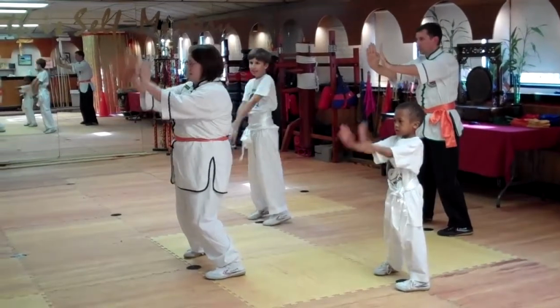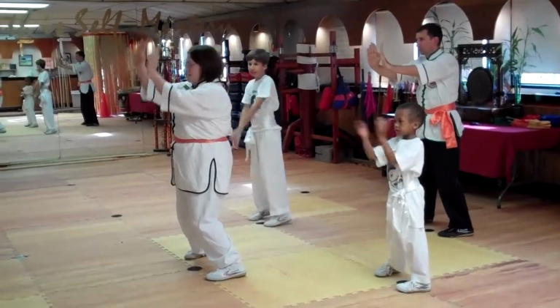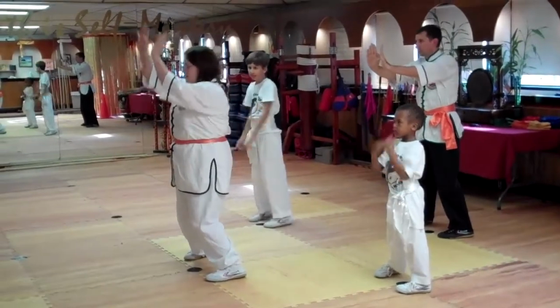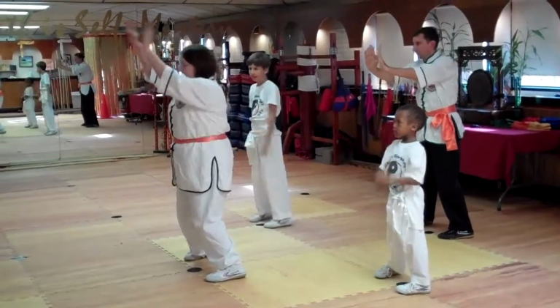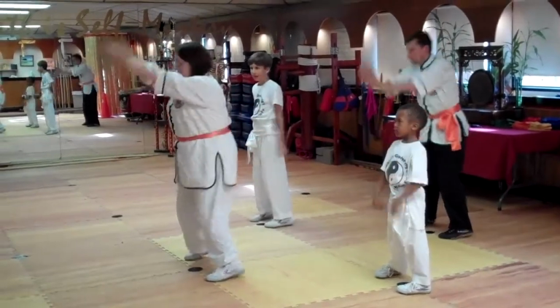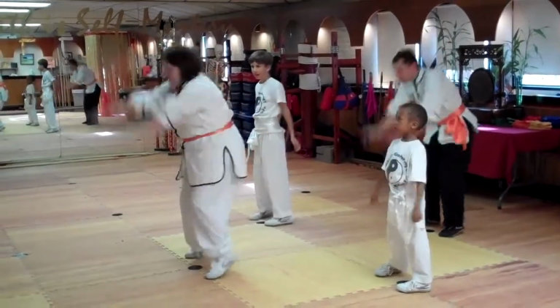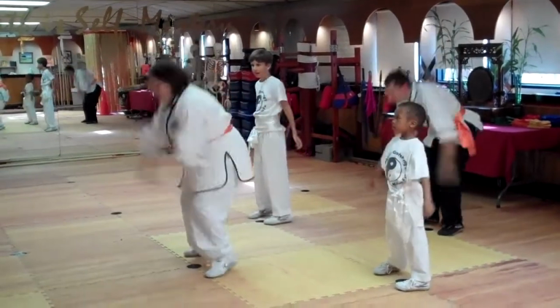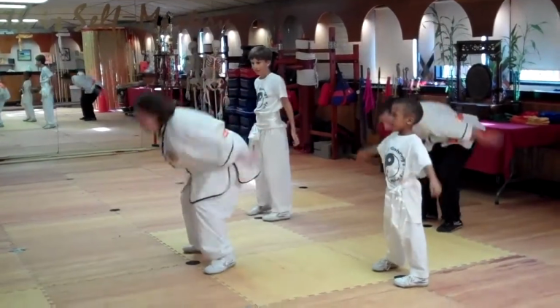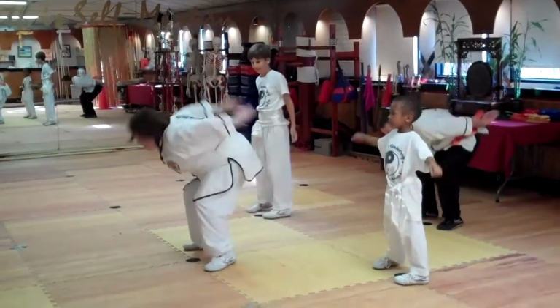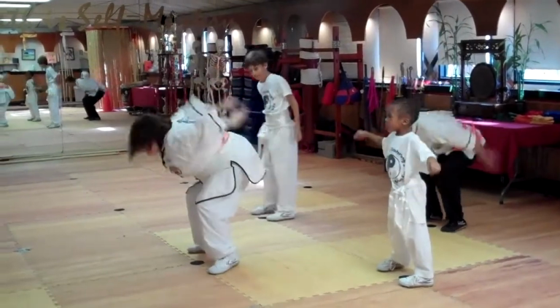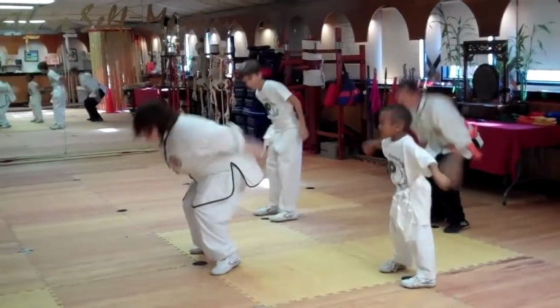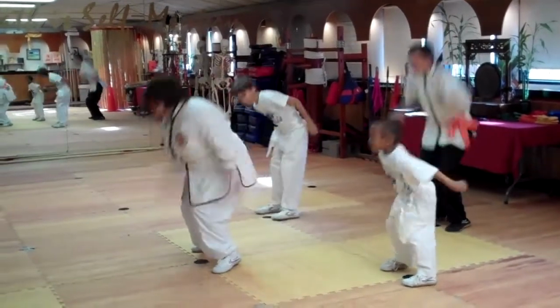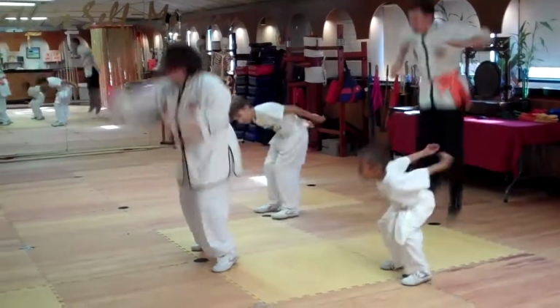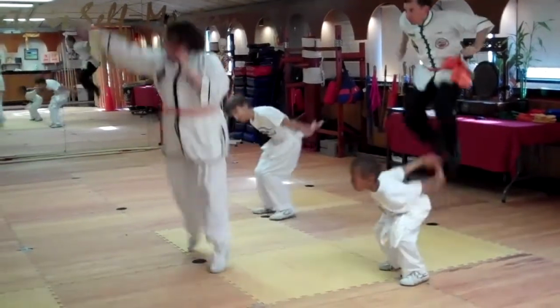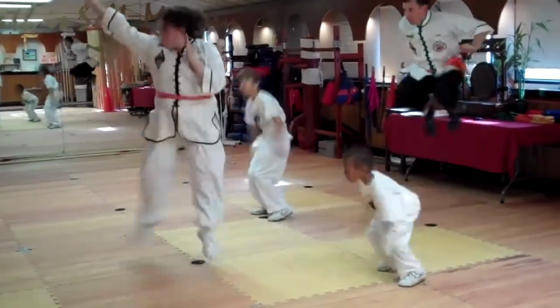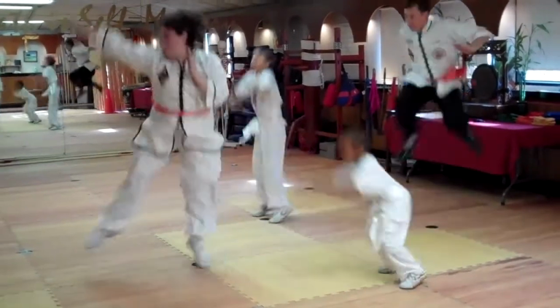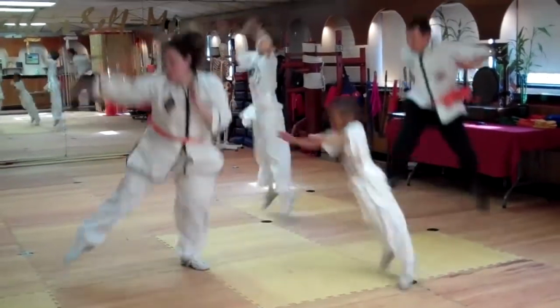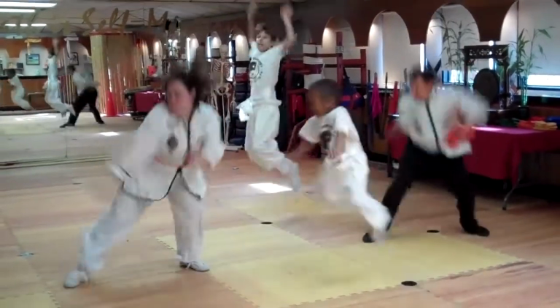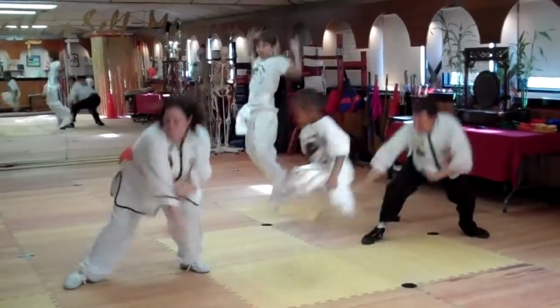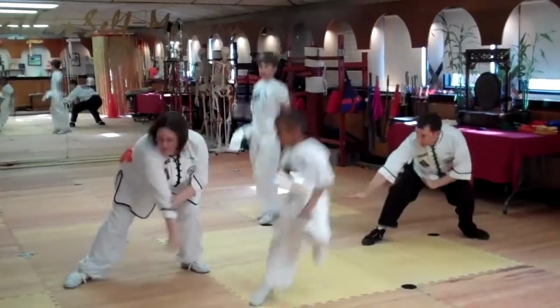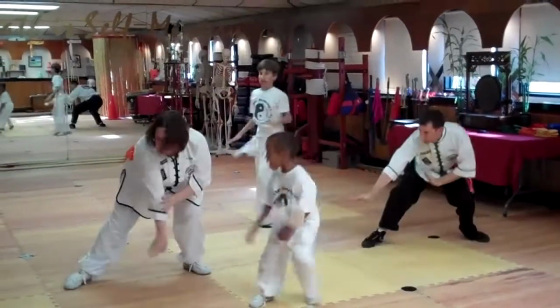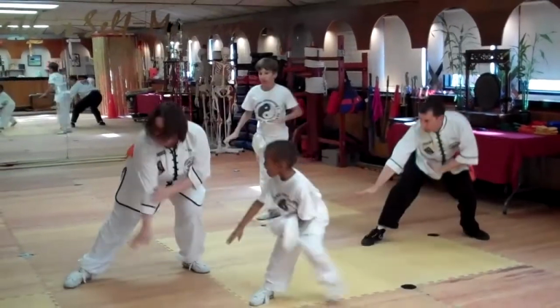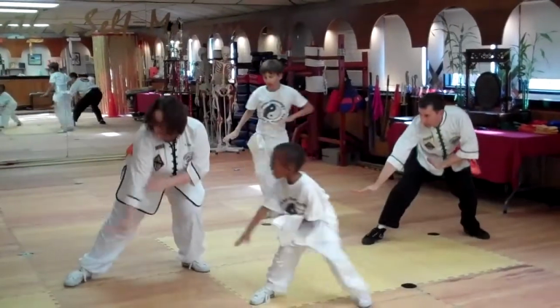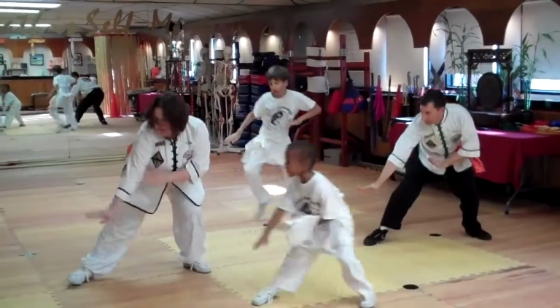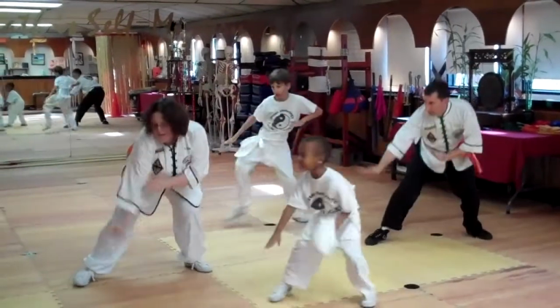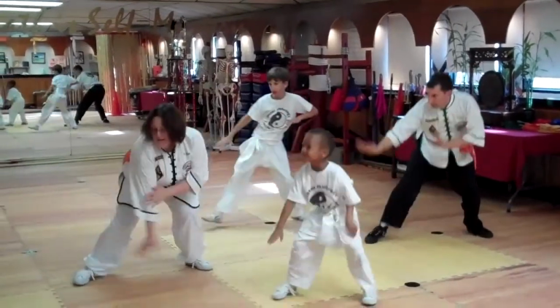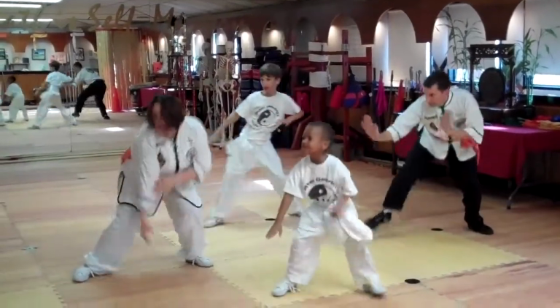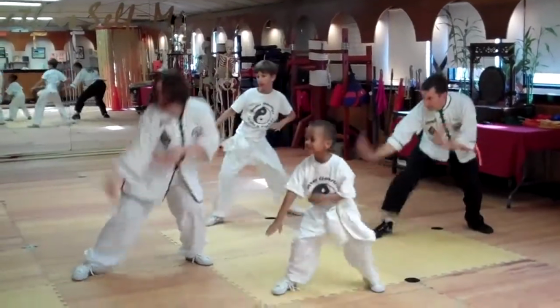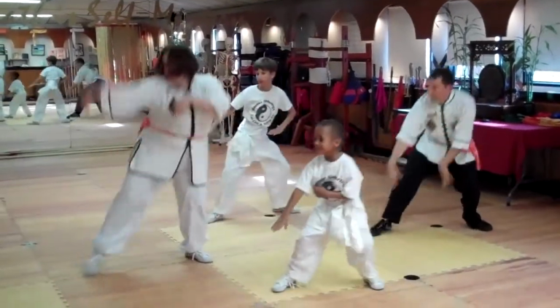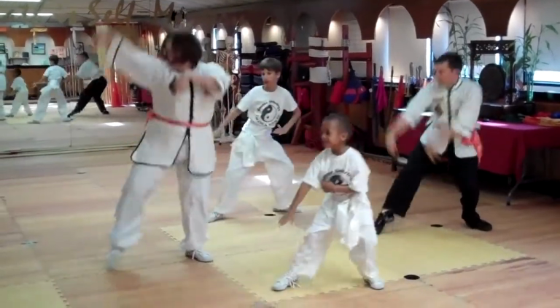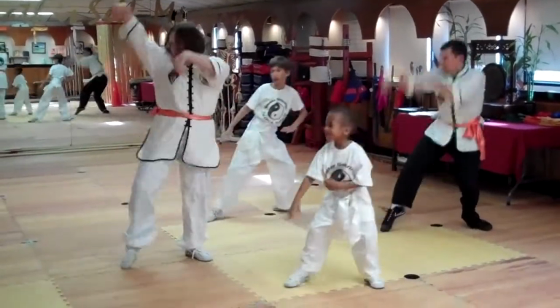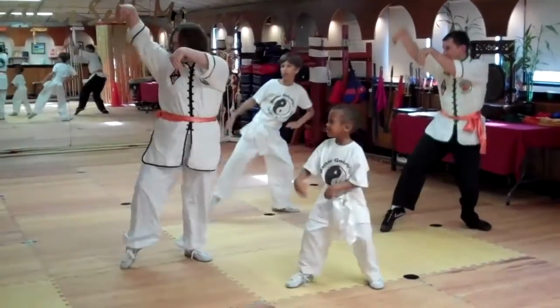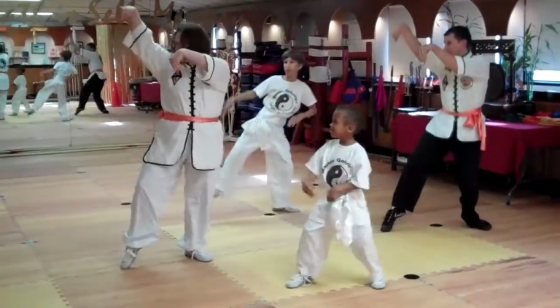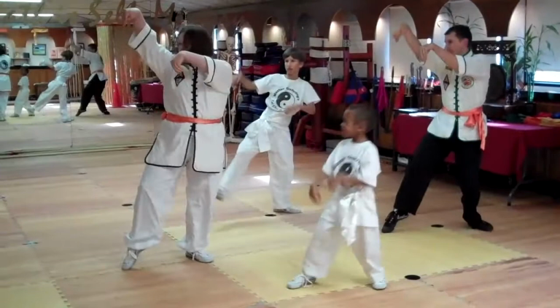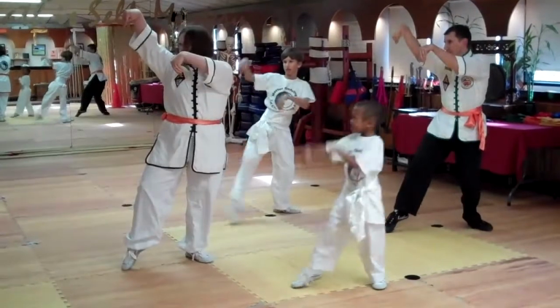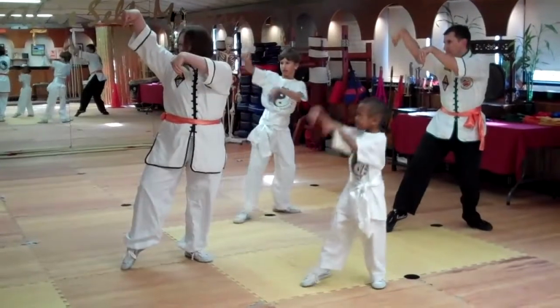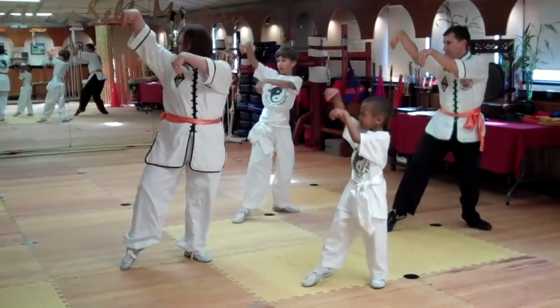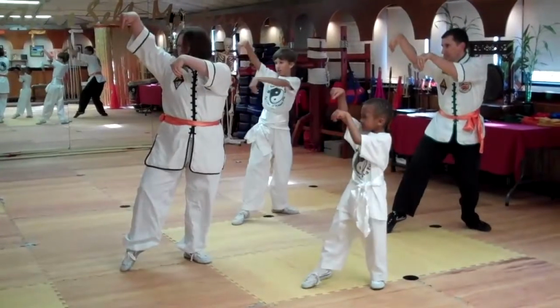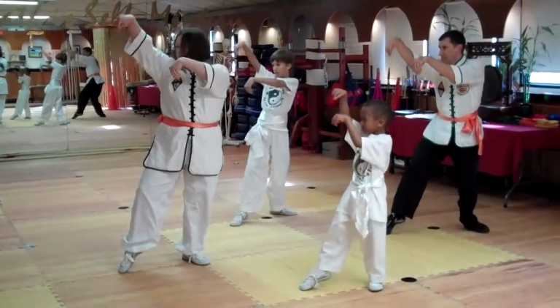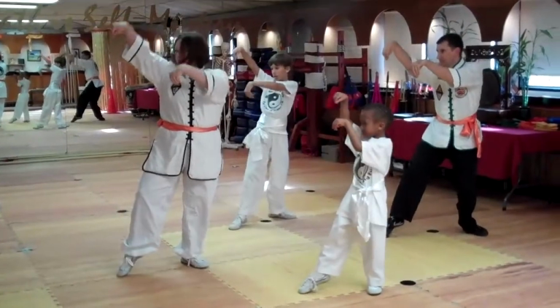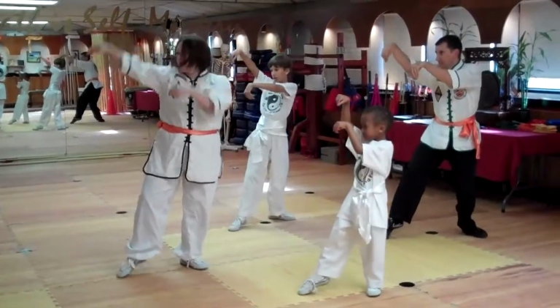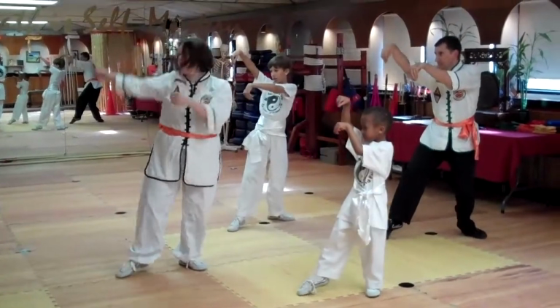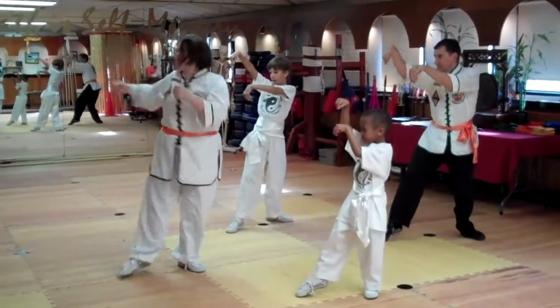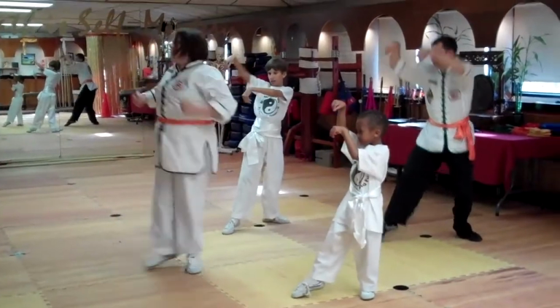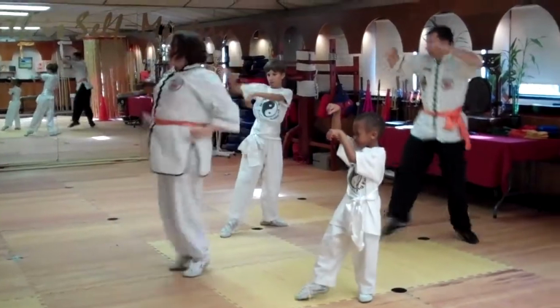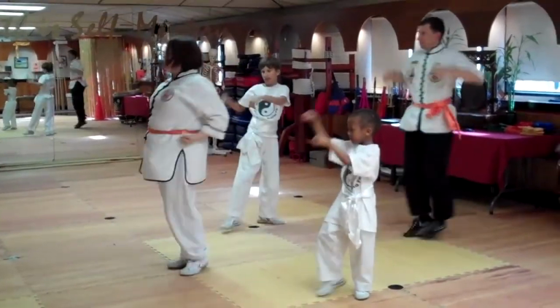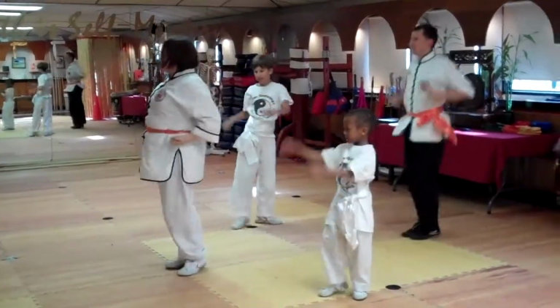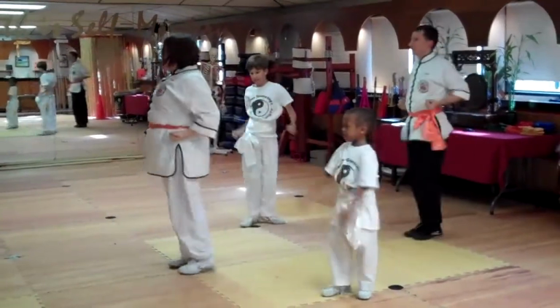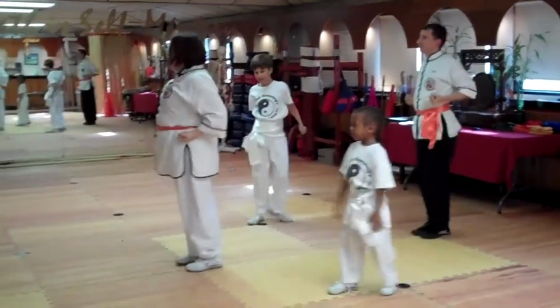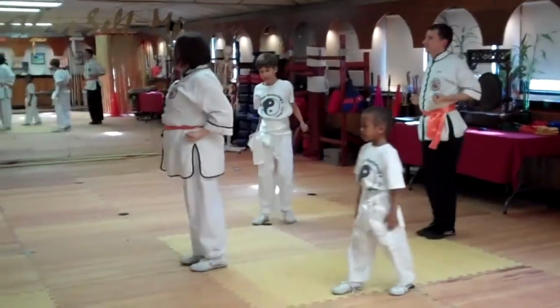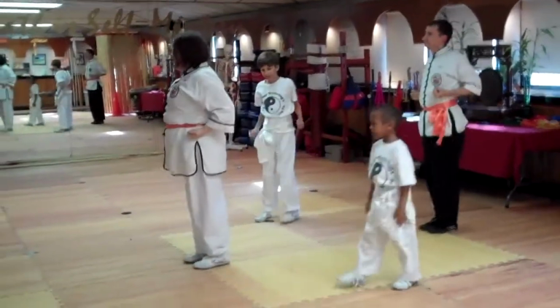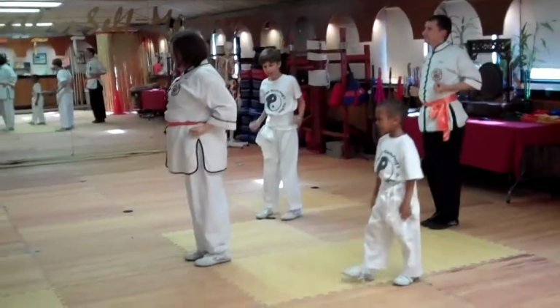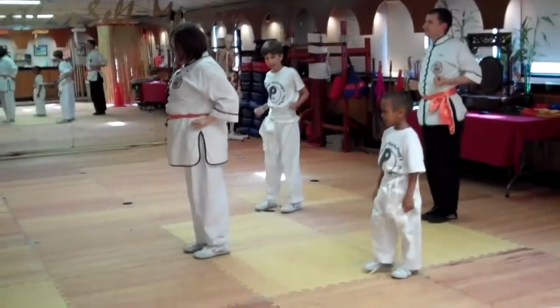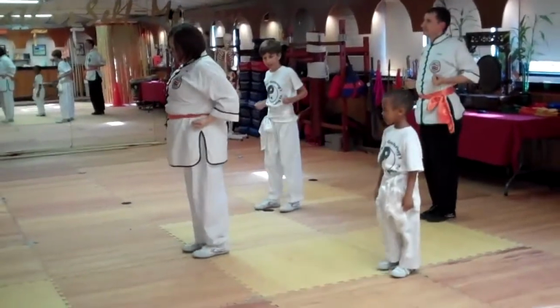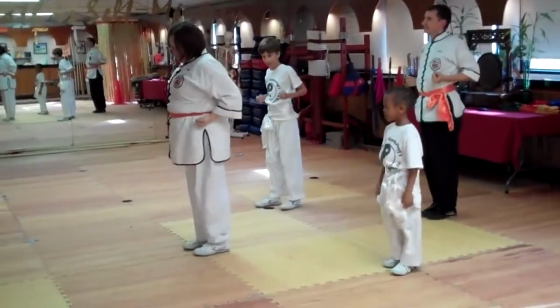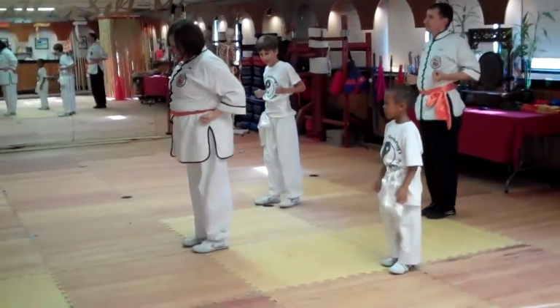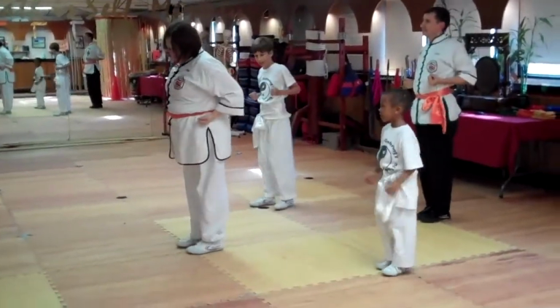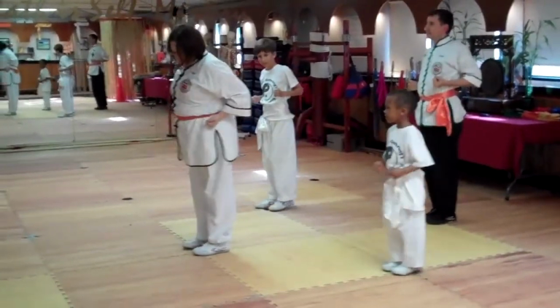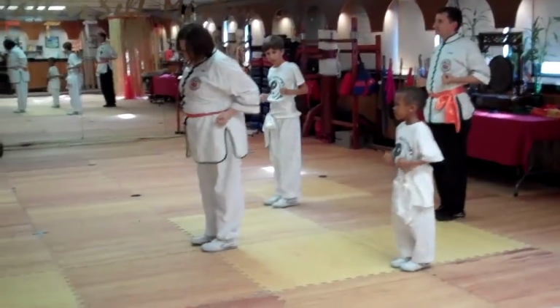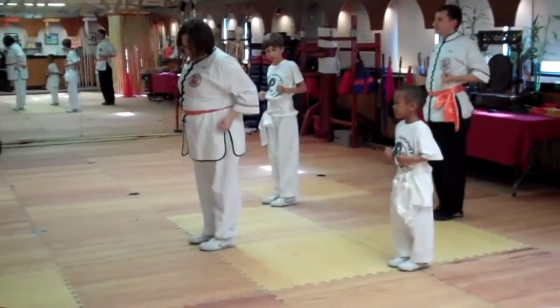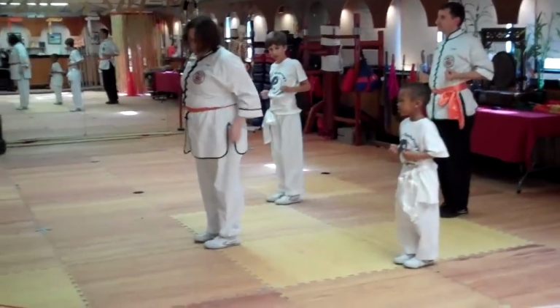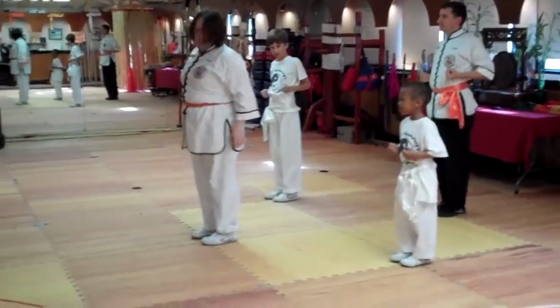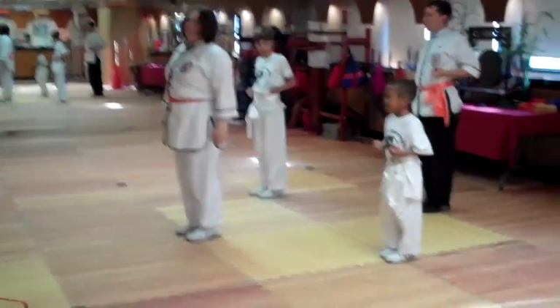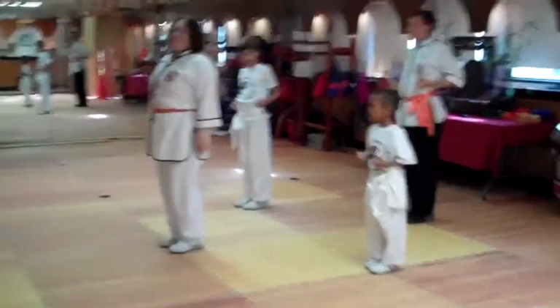And jump. Down up. Feet together. Yes ma'am.